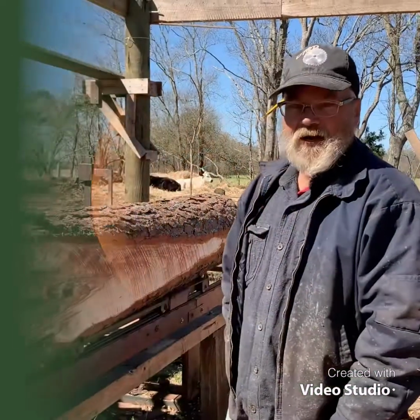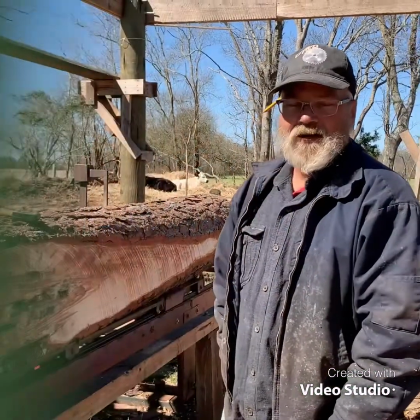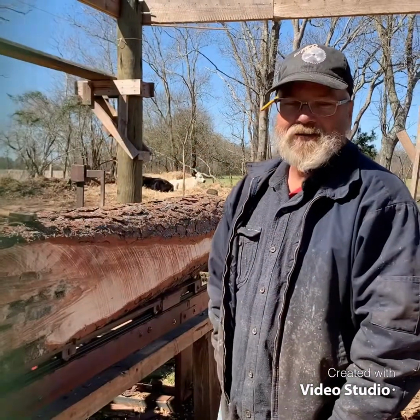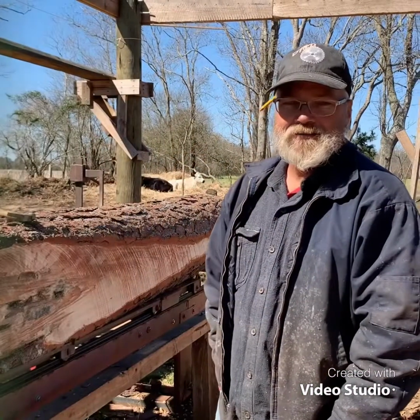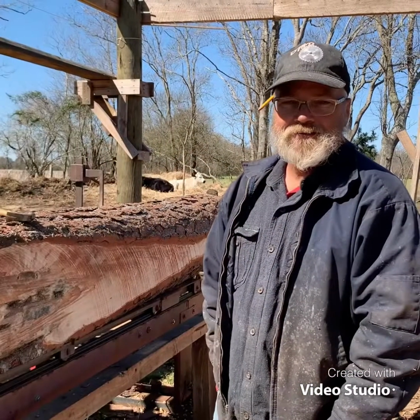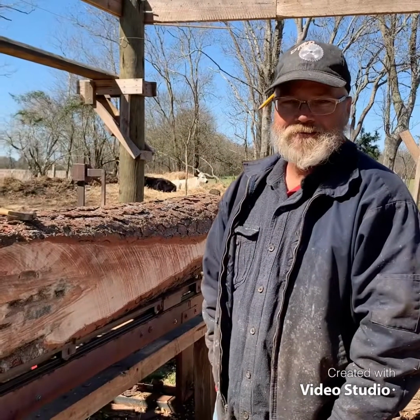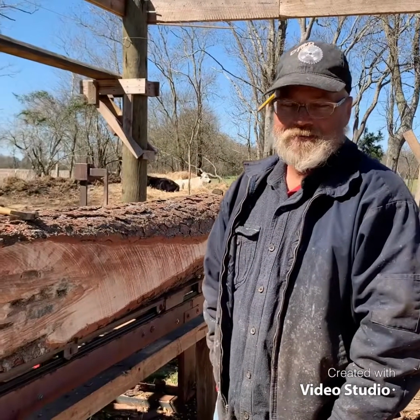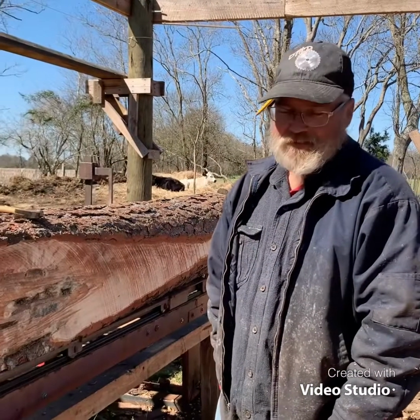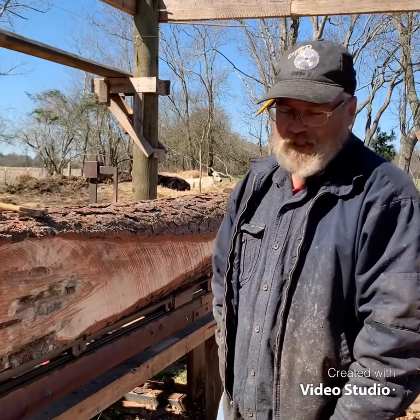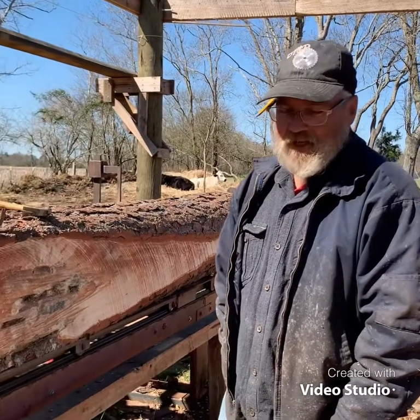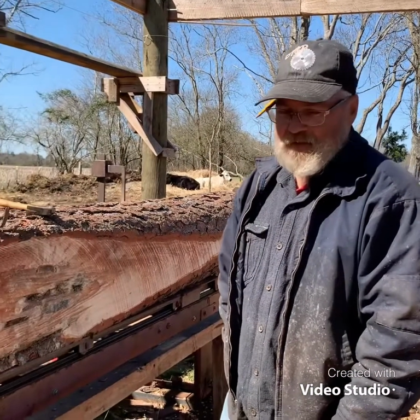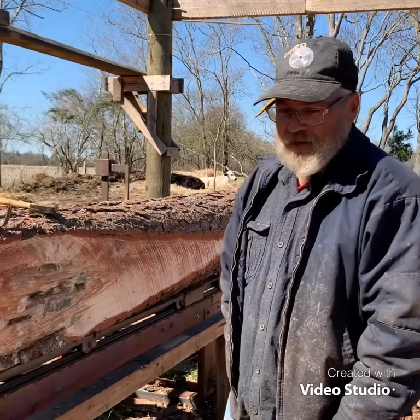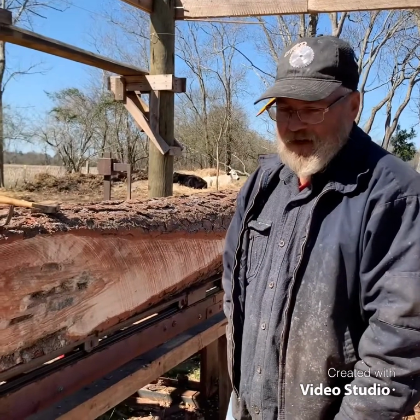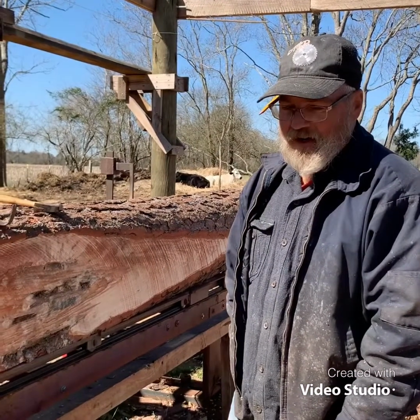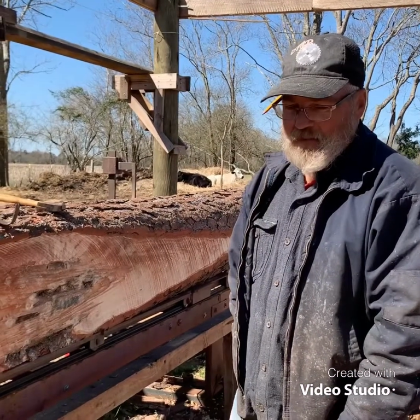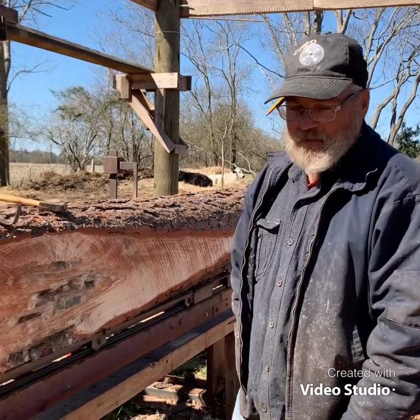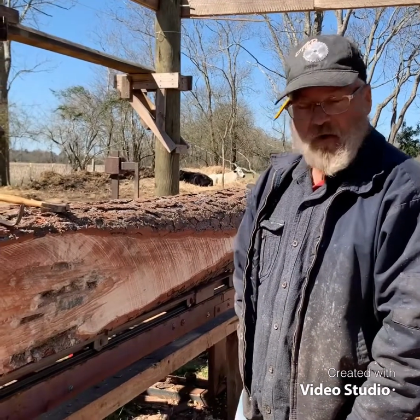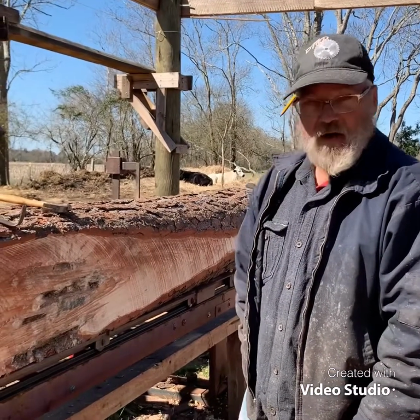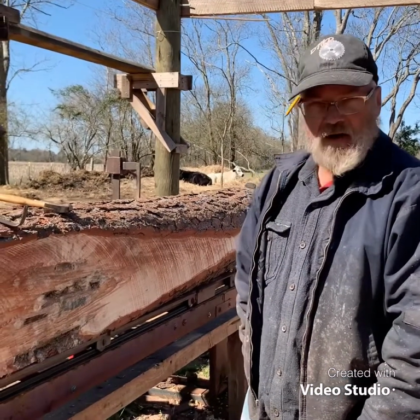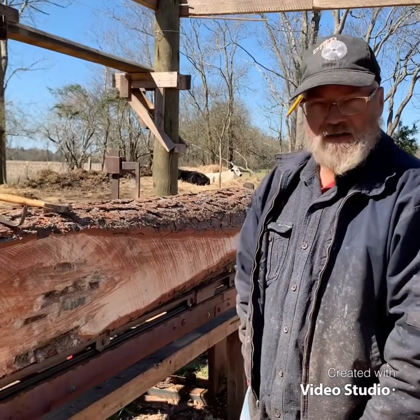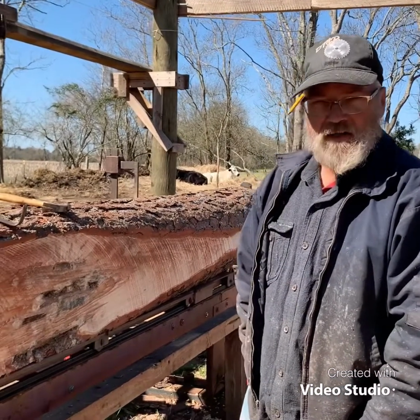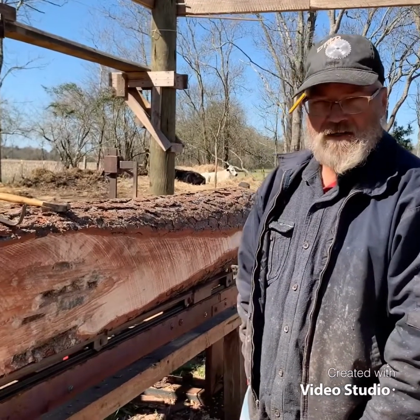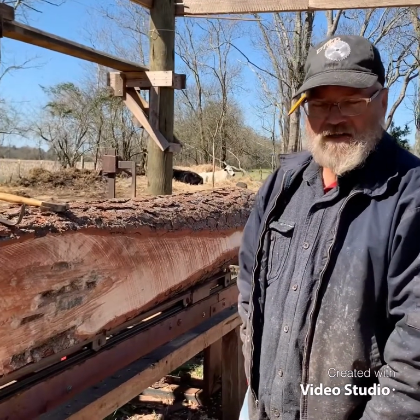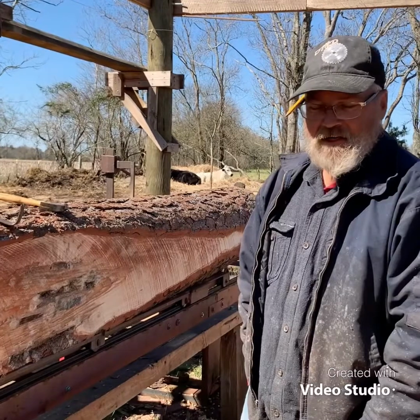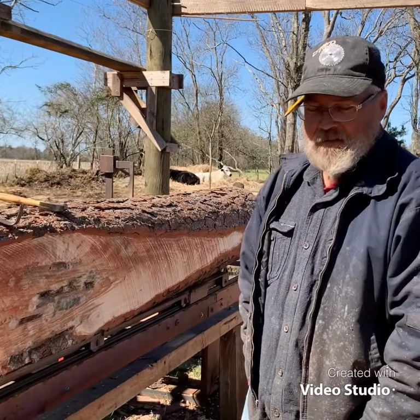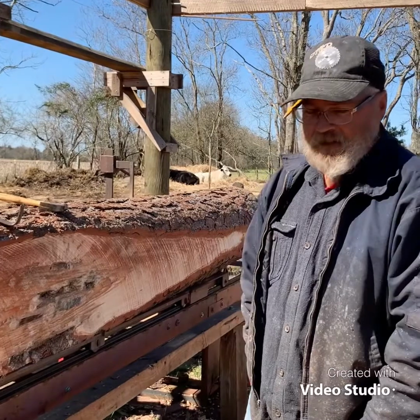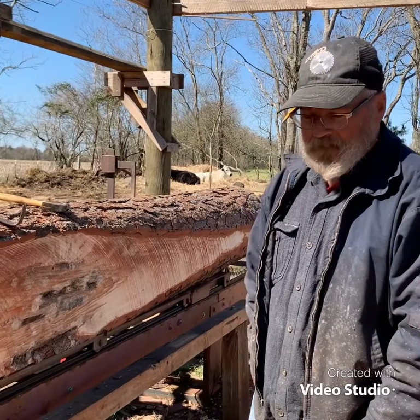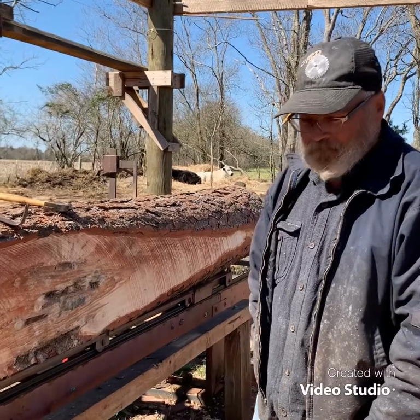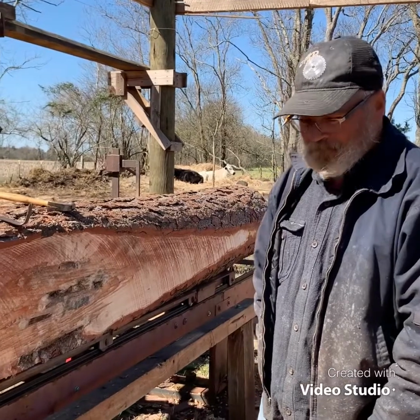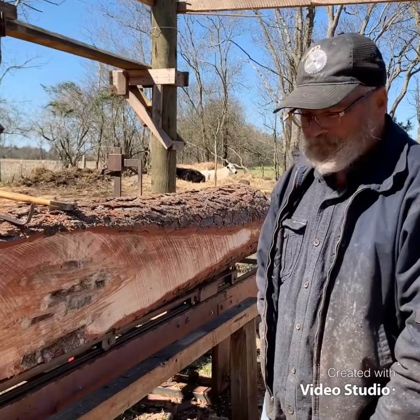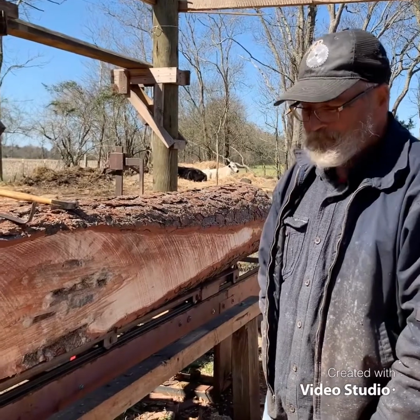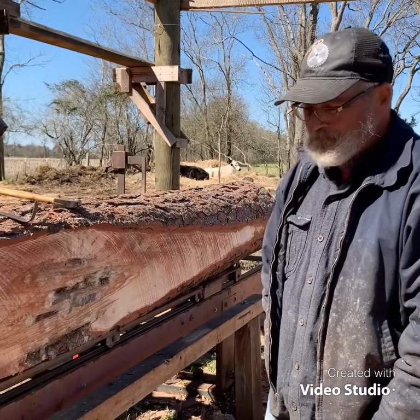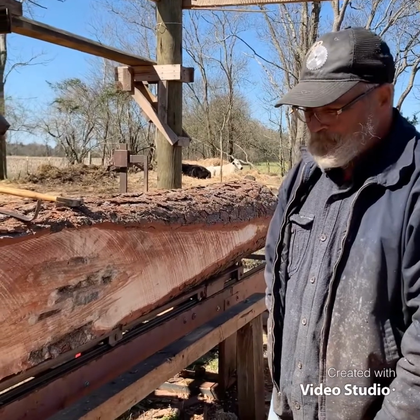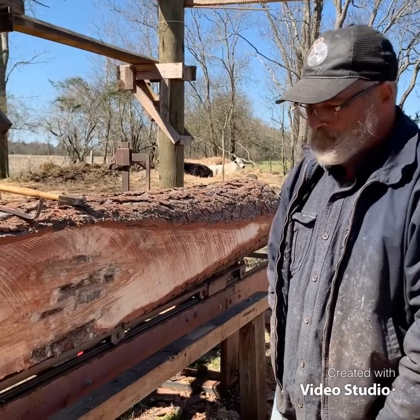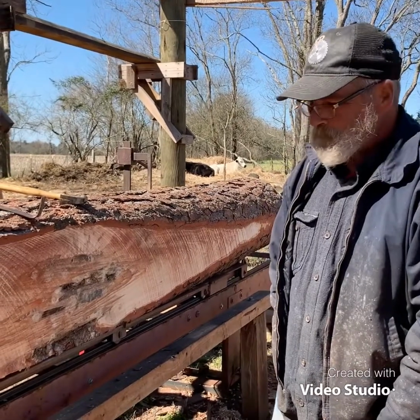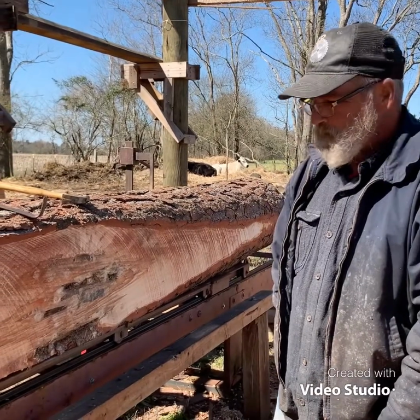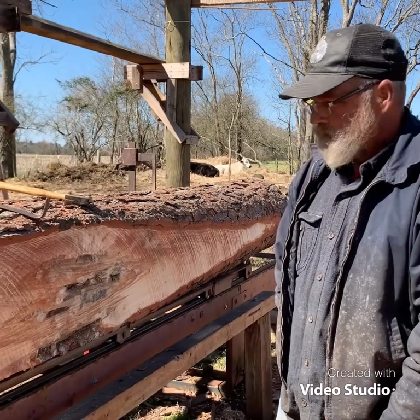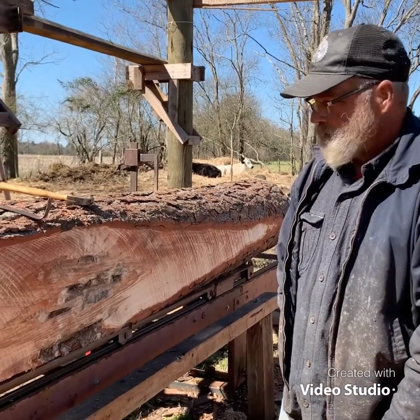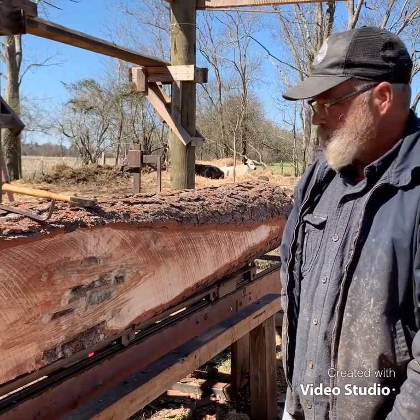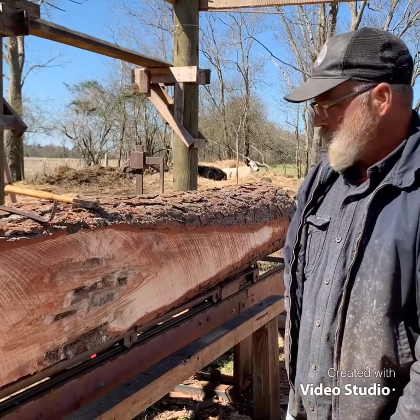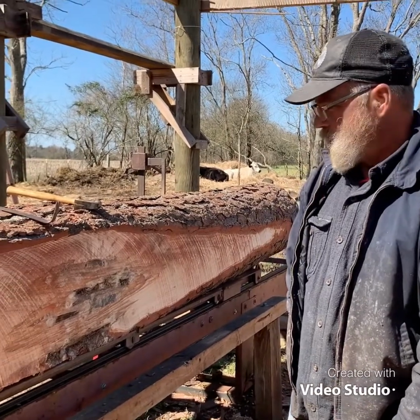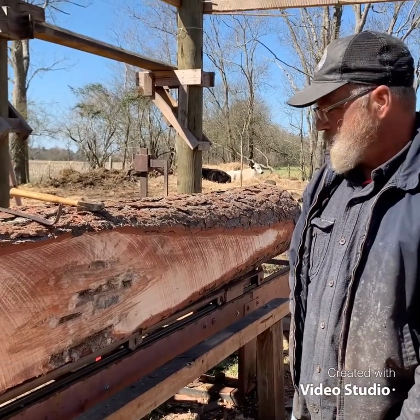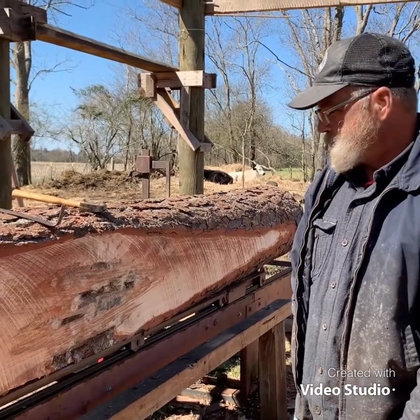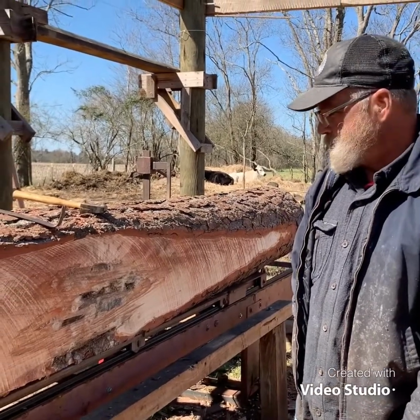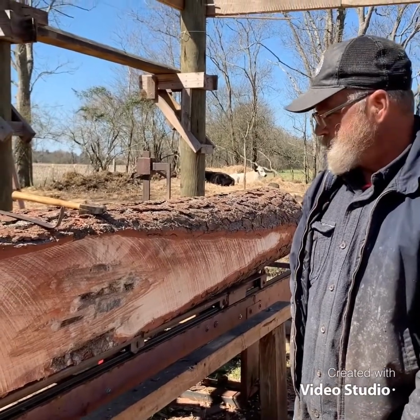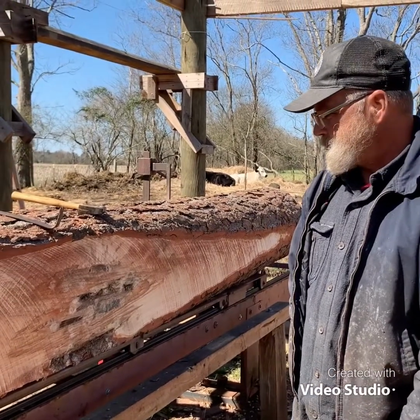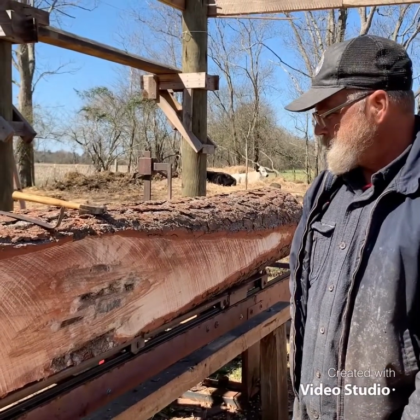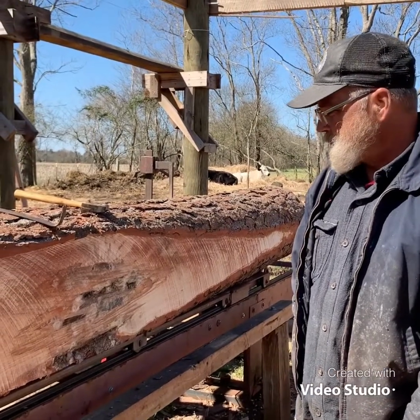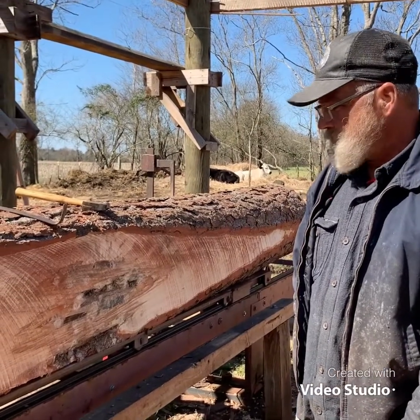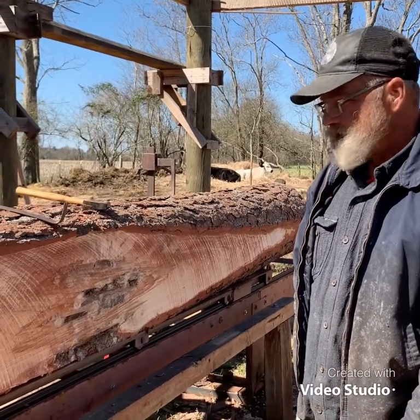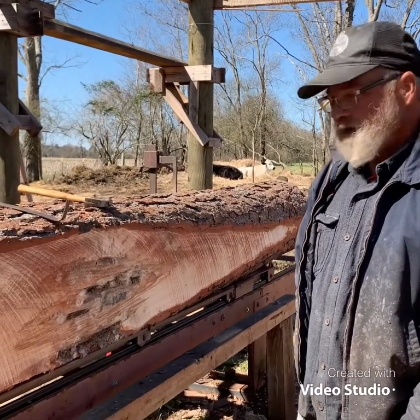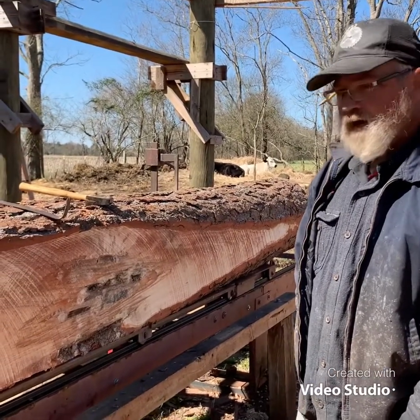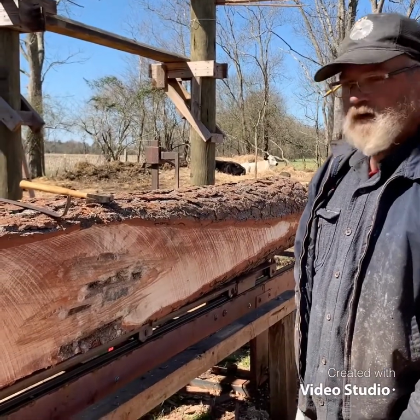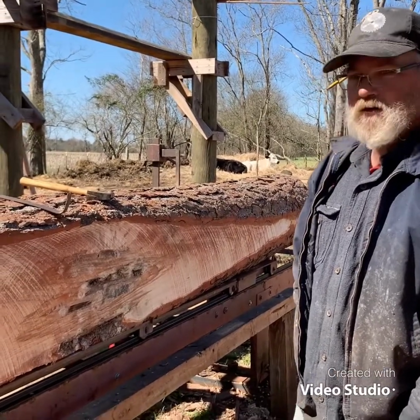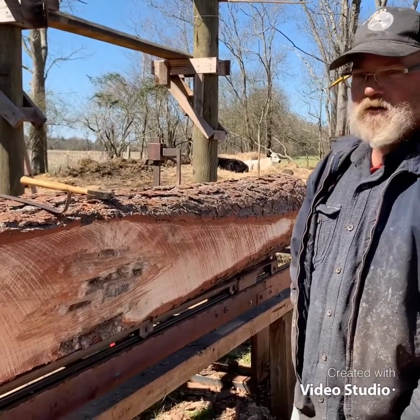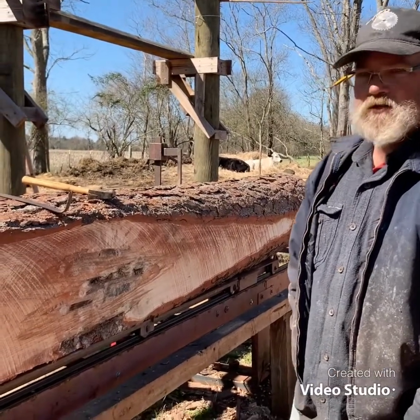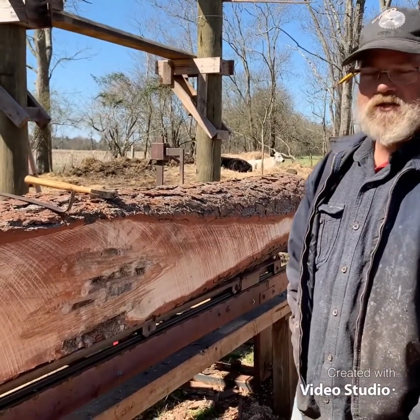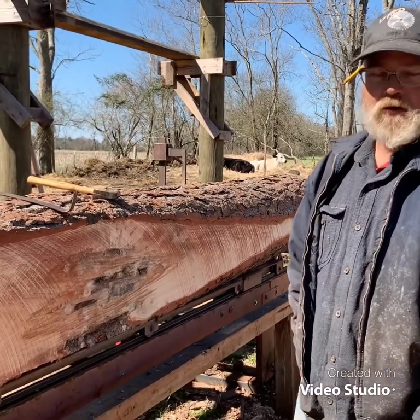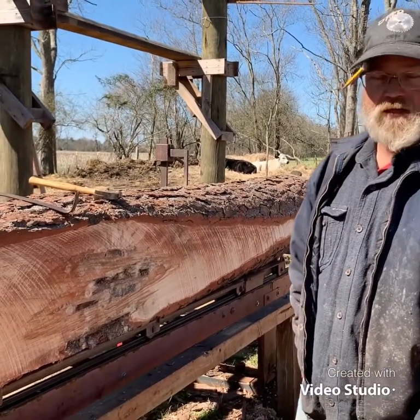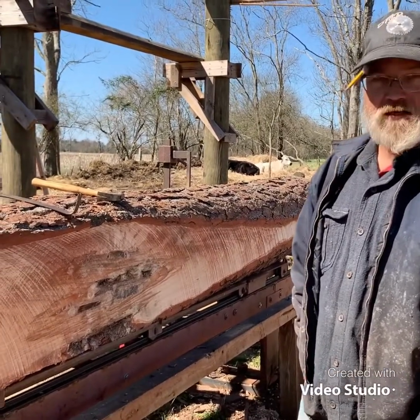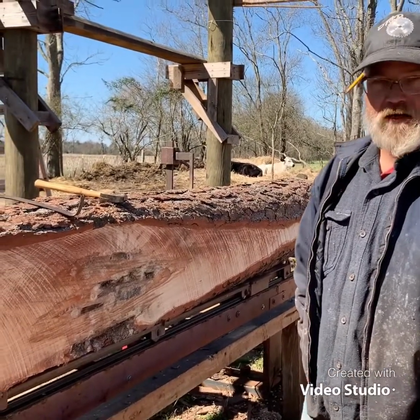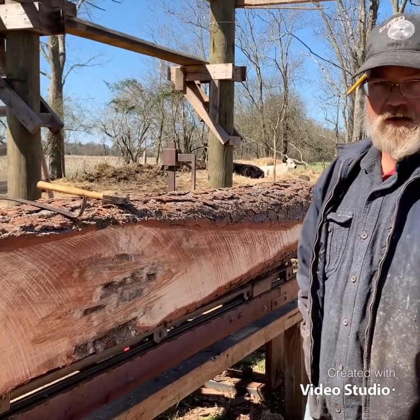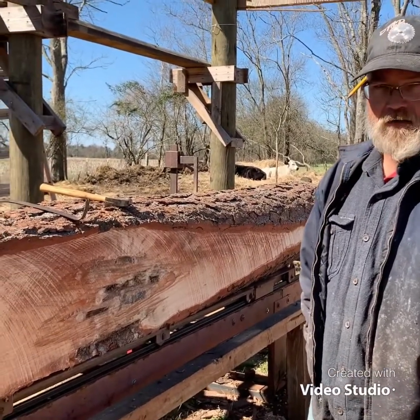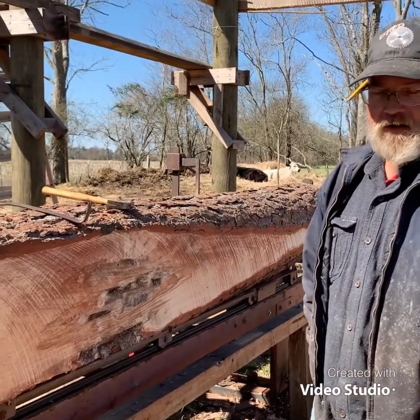Hi, Dave McGuire with McGuire & Sons Sawmill. Yup, everything I do is twice the hard way.